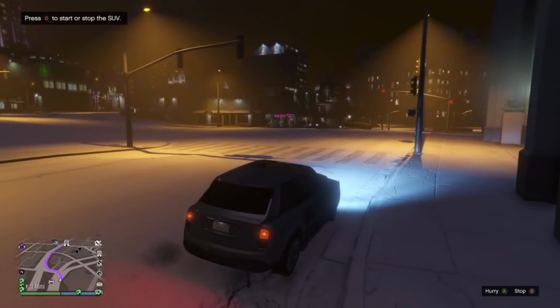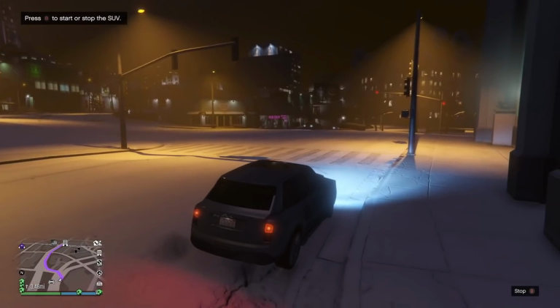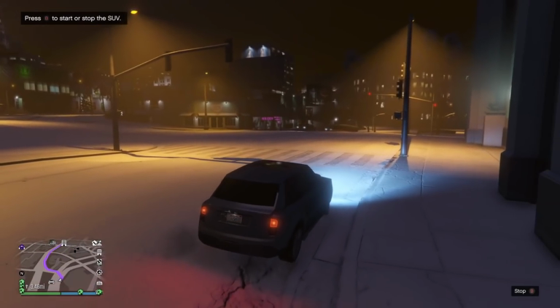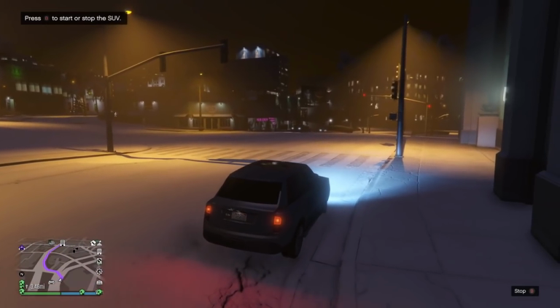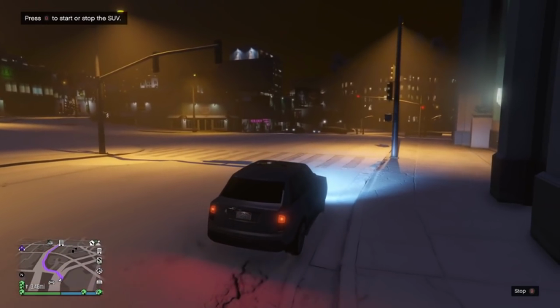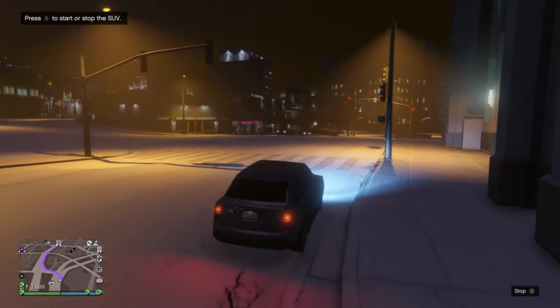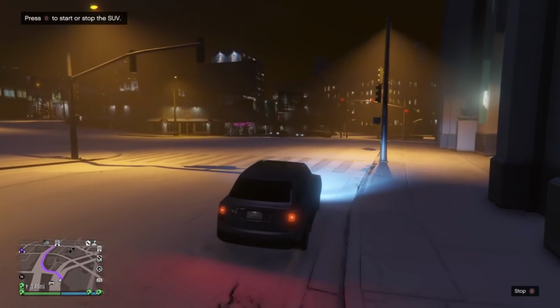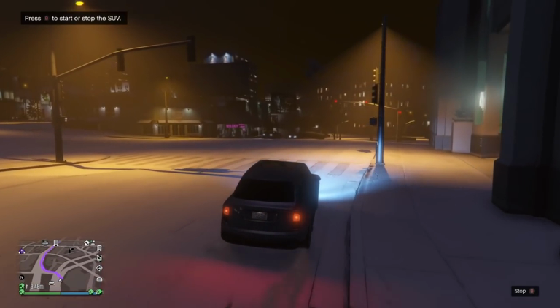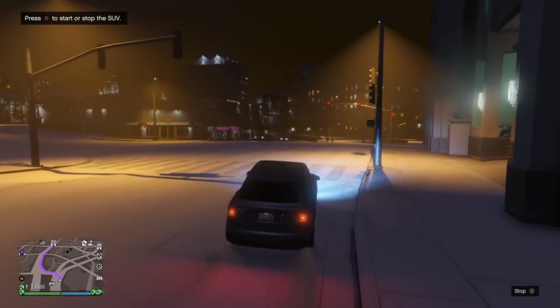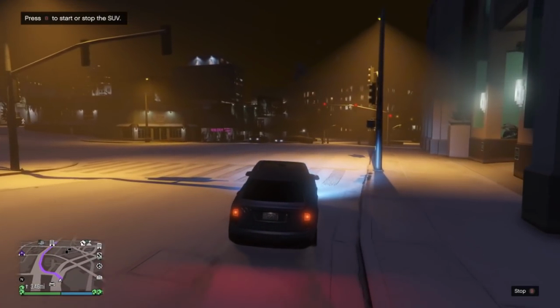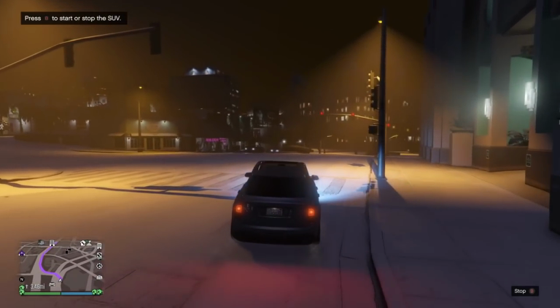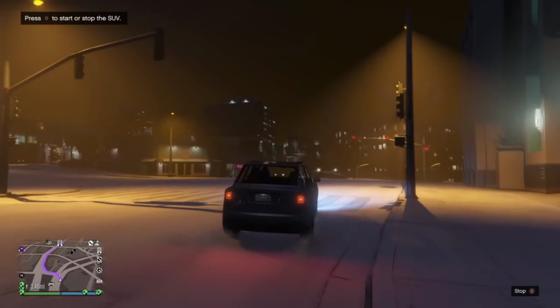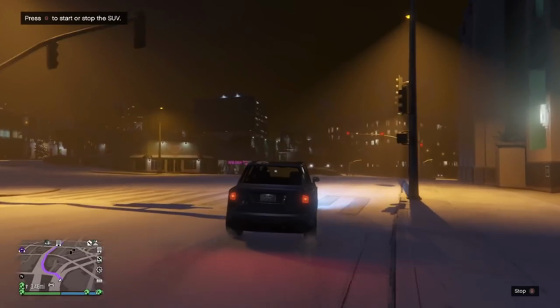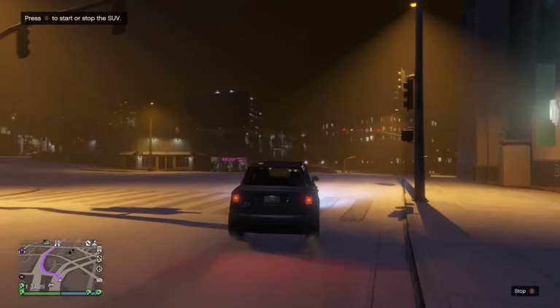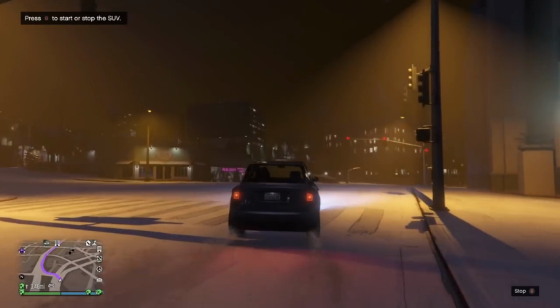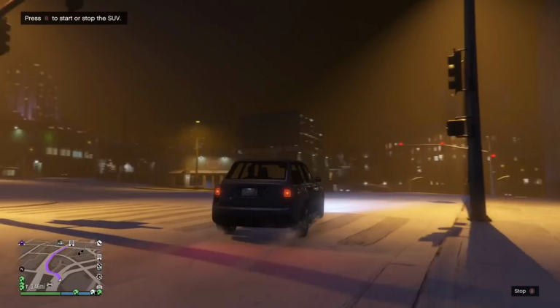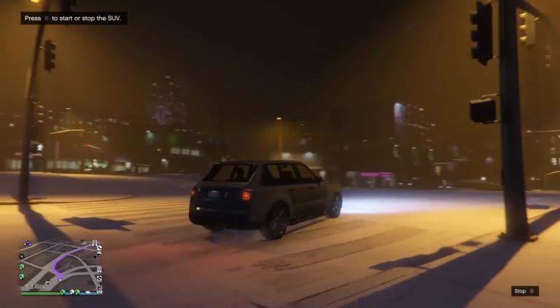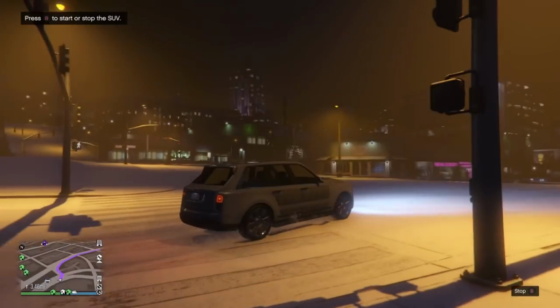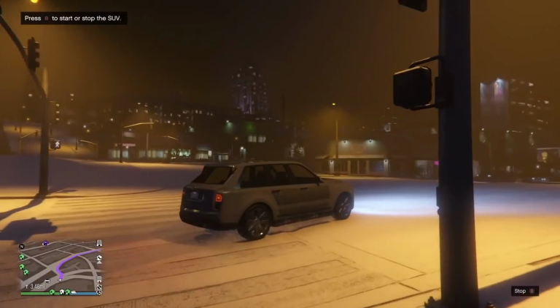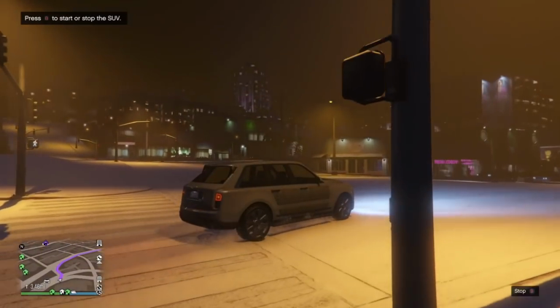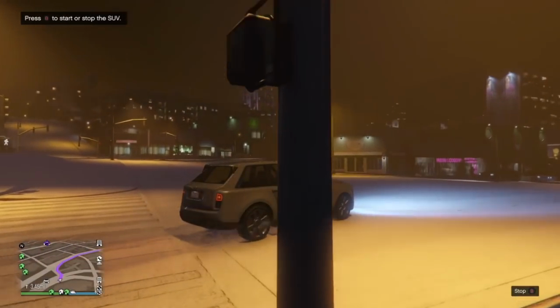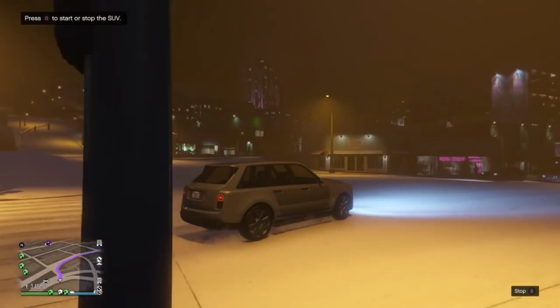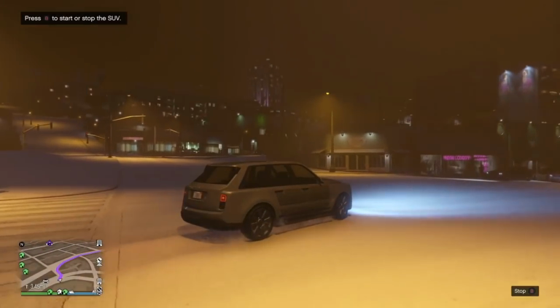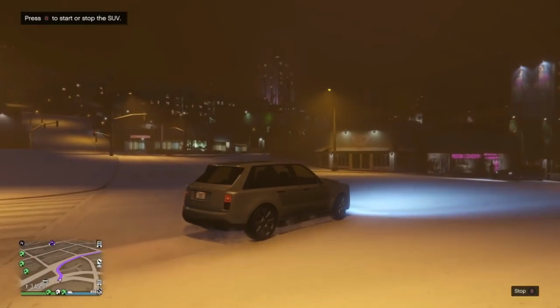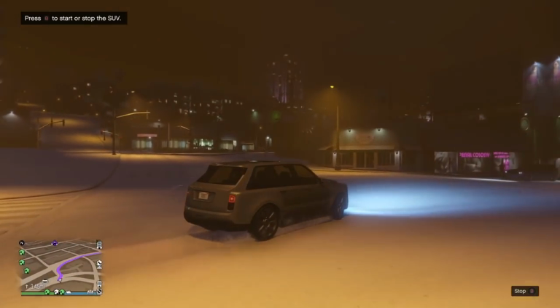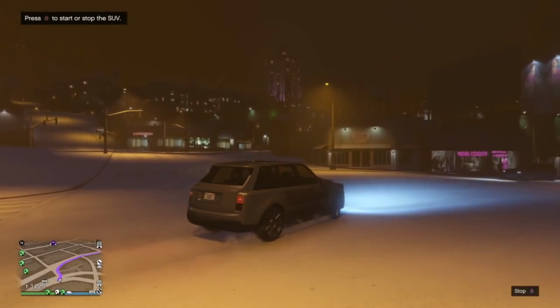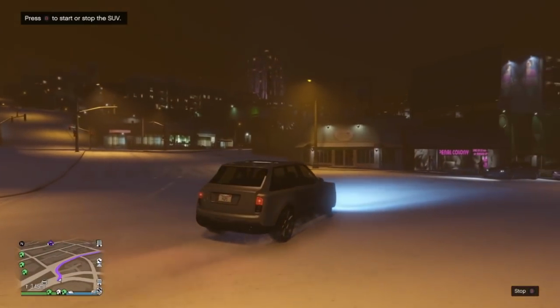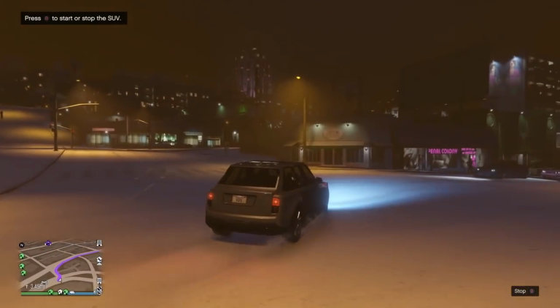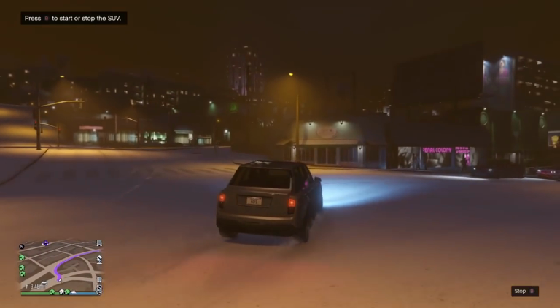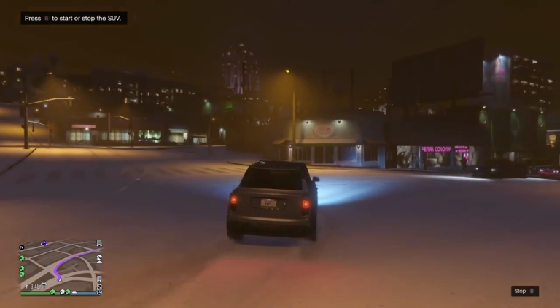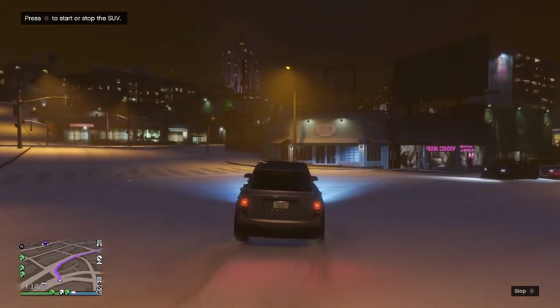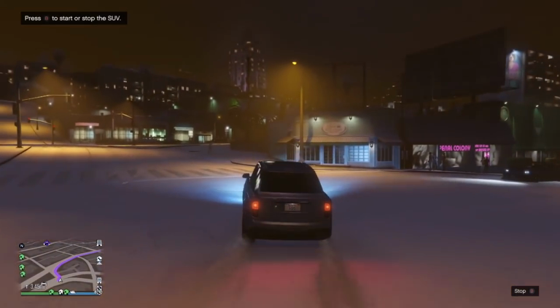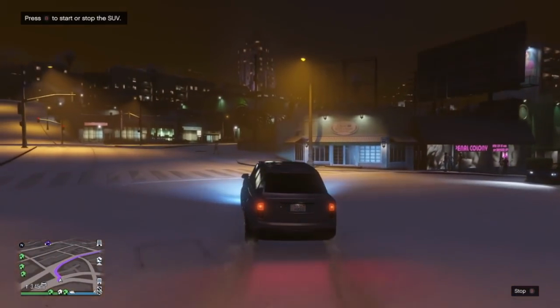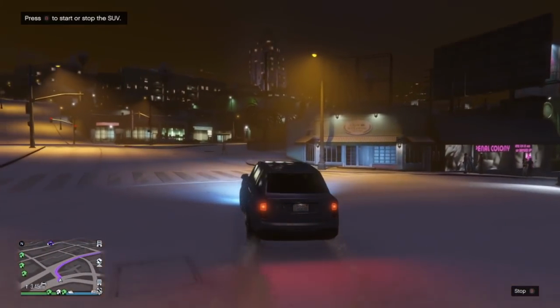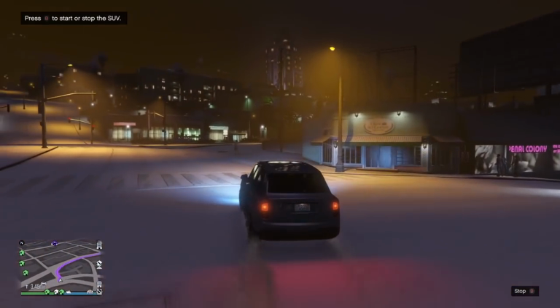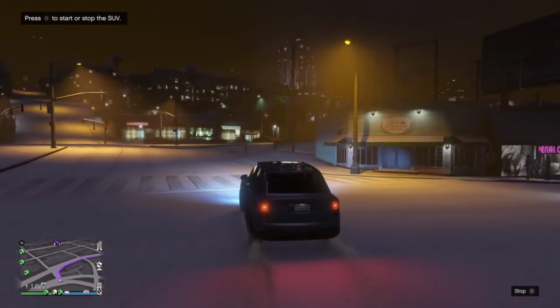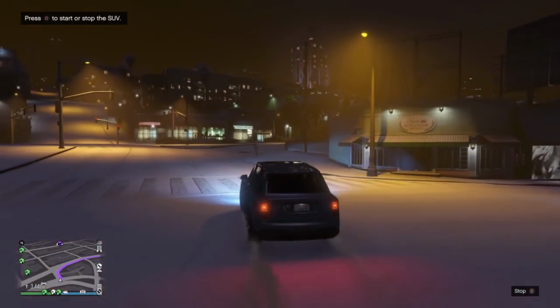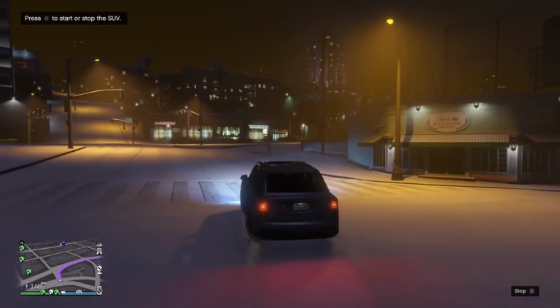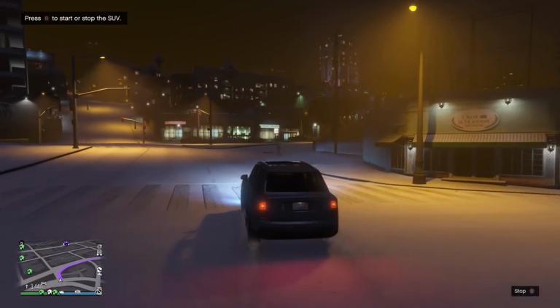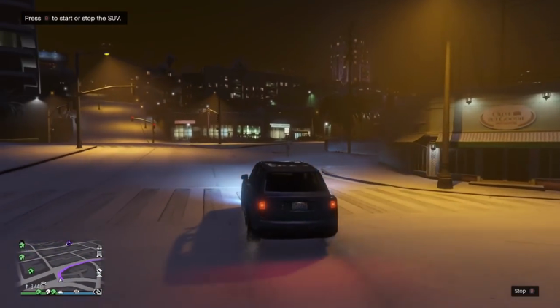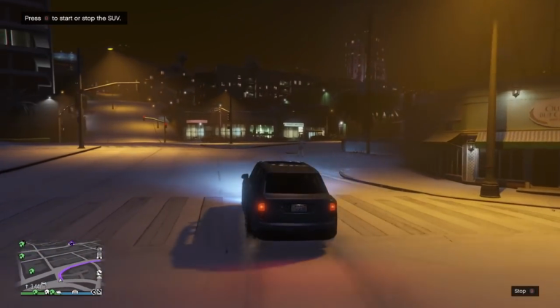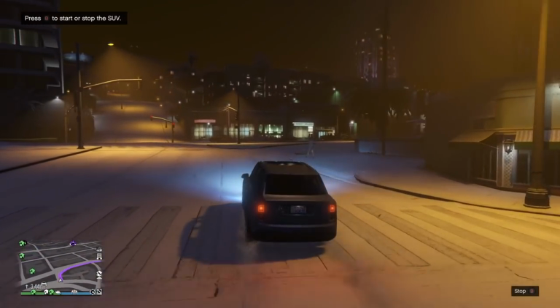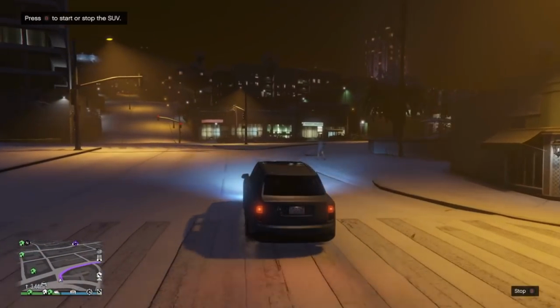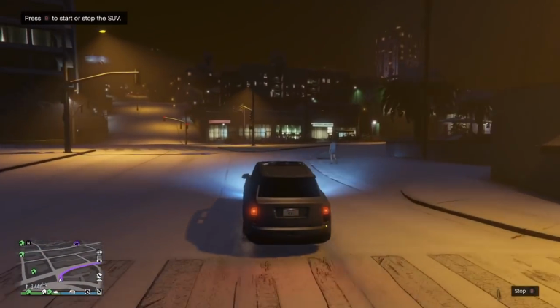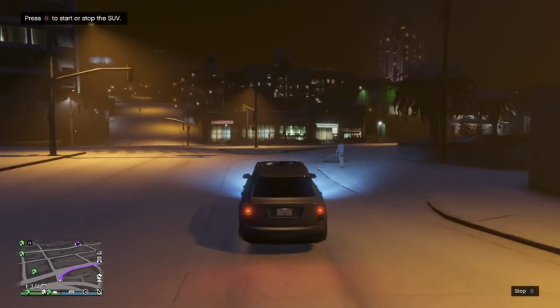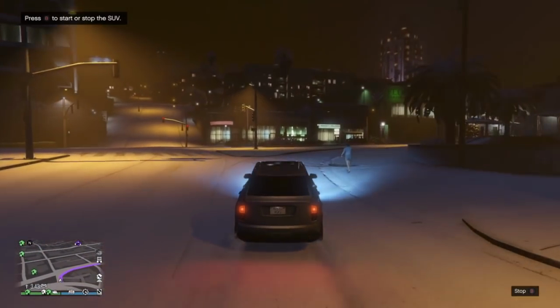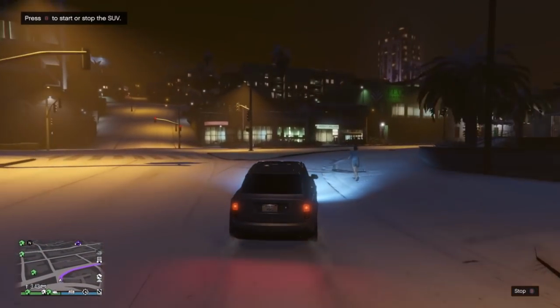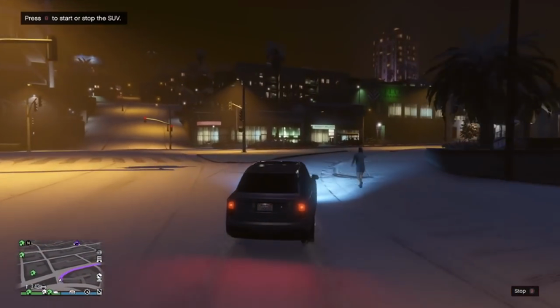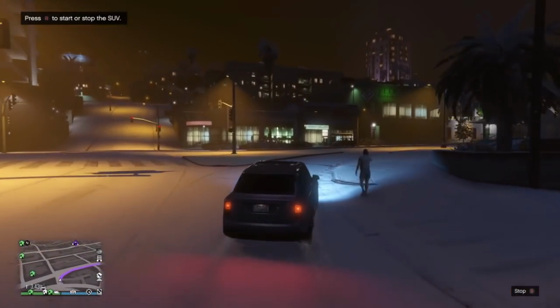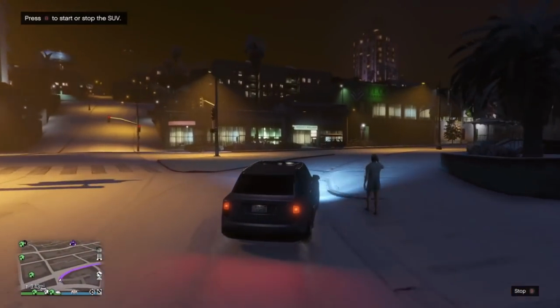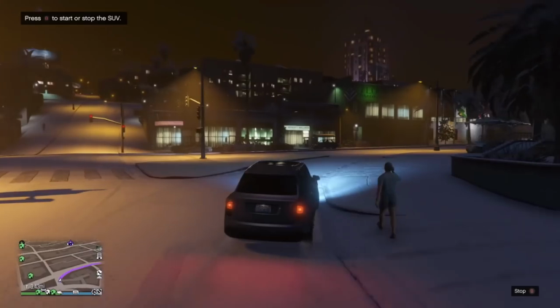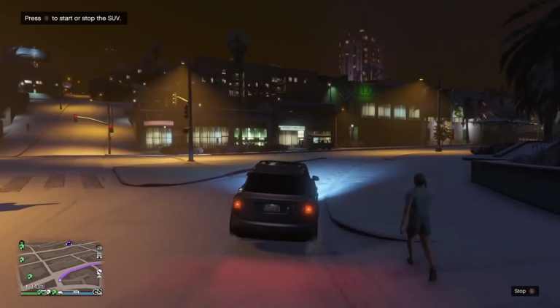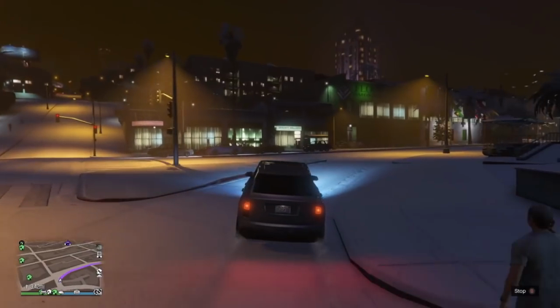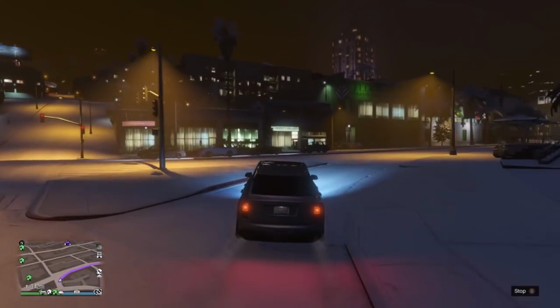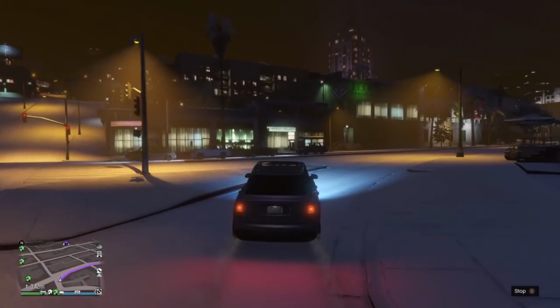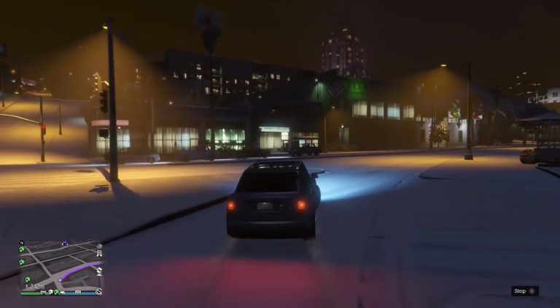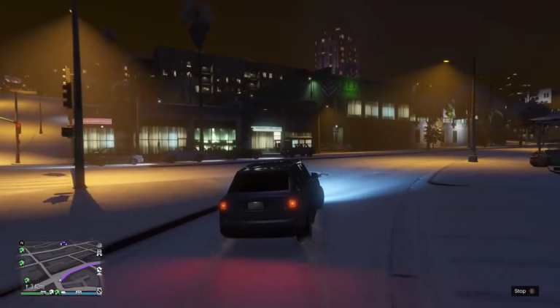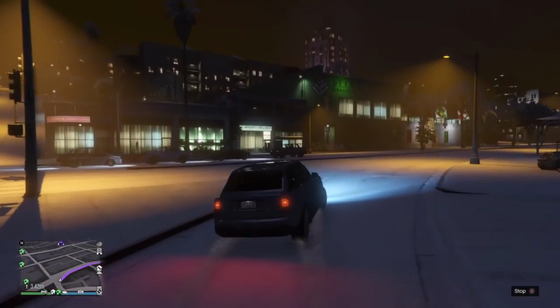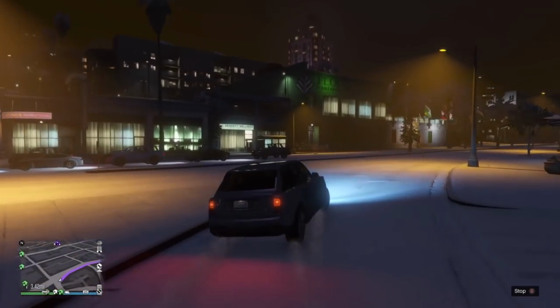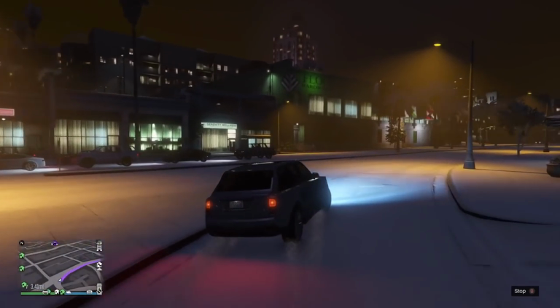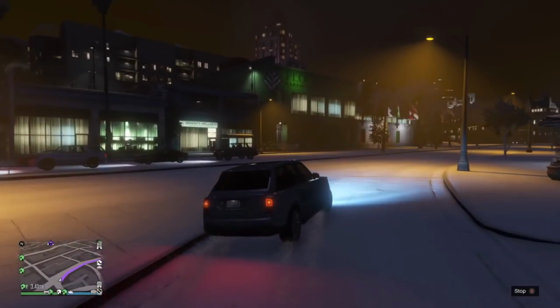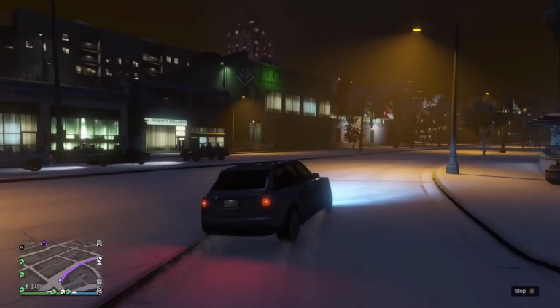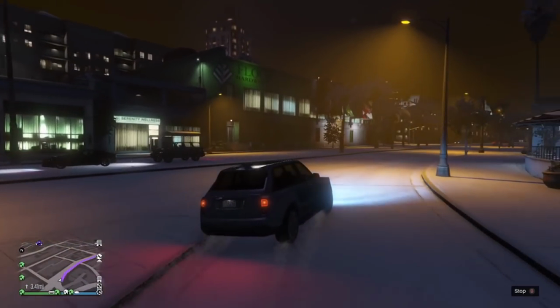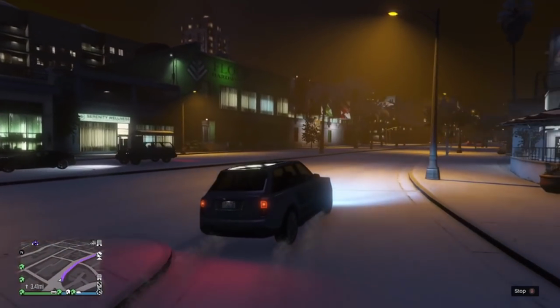The SUV service is kind of like the agency SUV ability except you have an AI that drives you around. It's basically a taxi service with an armored Jubilee, and unlike the service from your agency, it doesn't fast travel — you actually have to drive there.